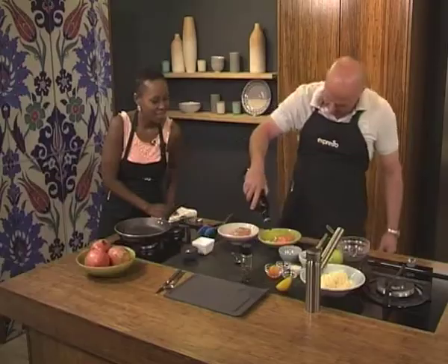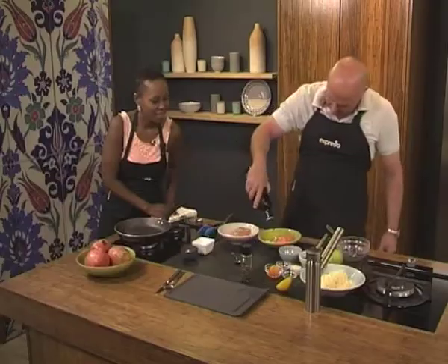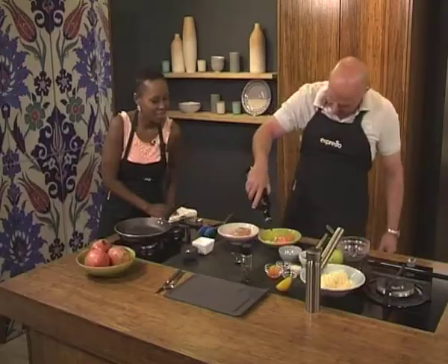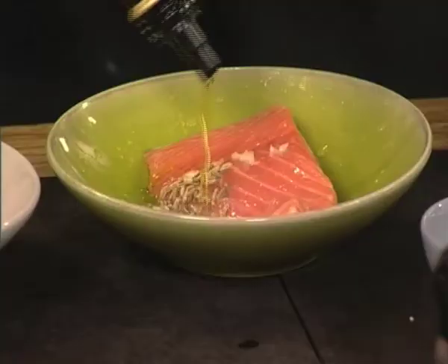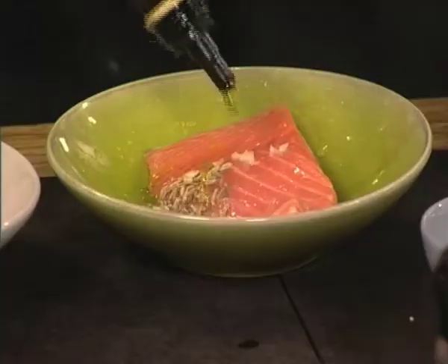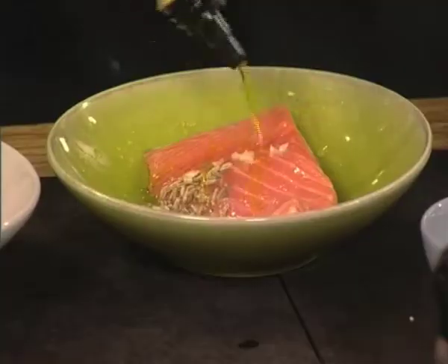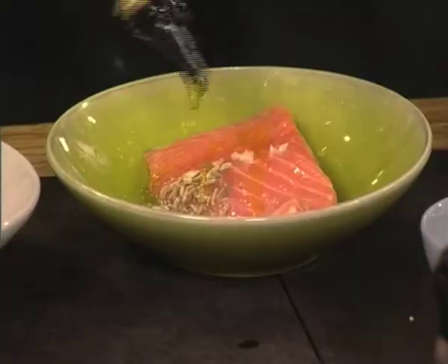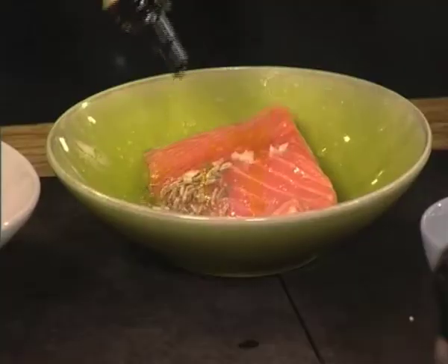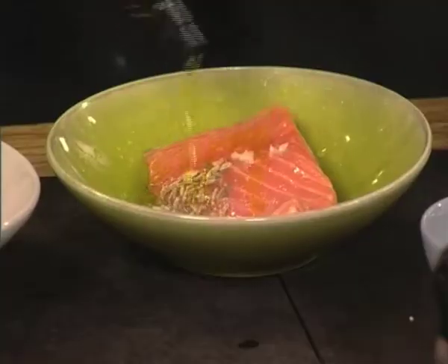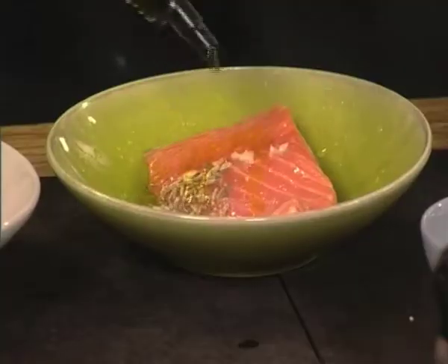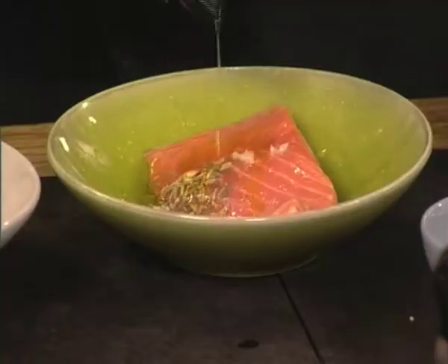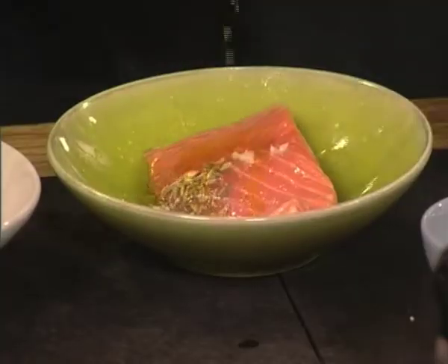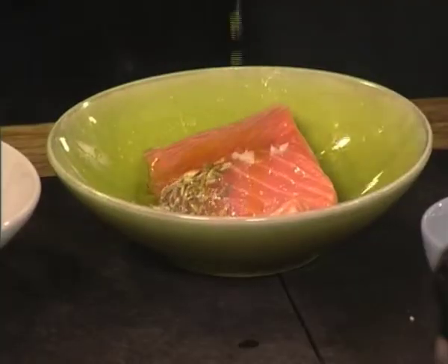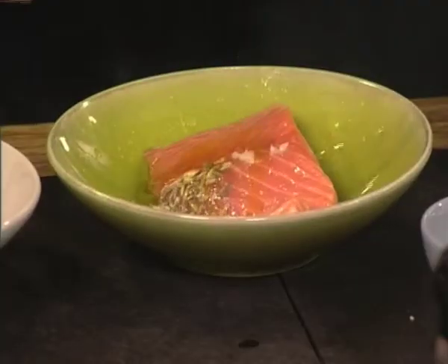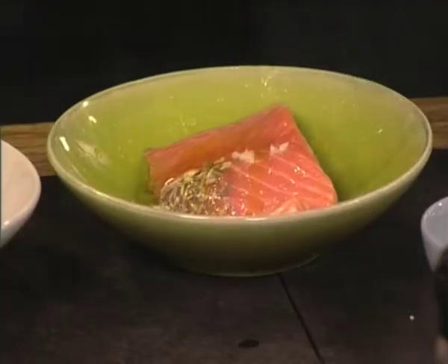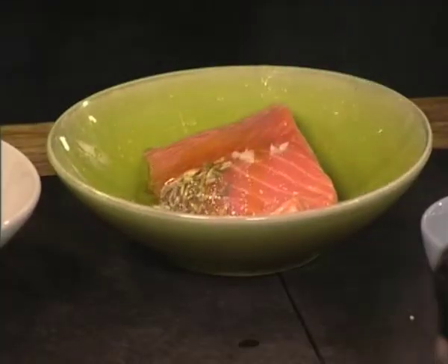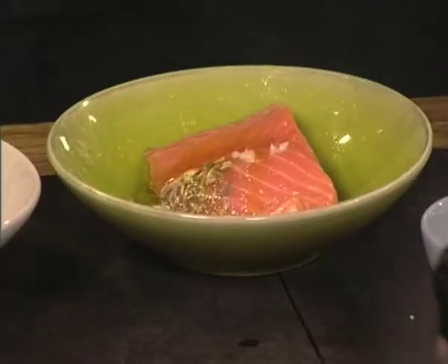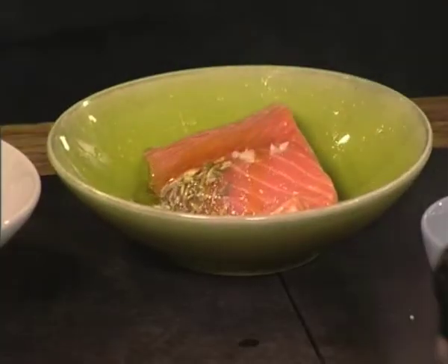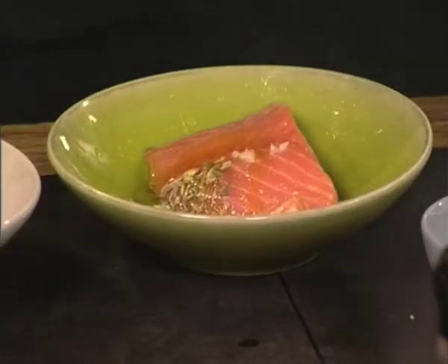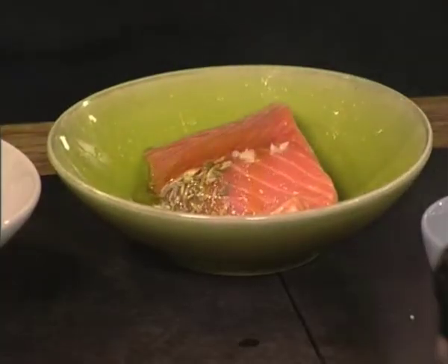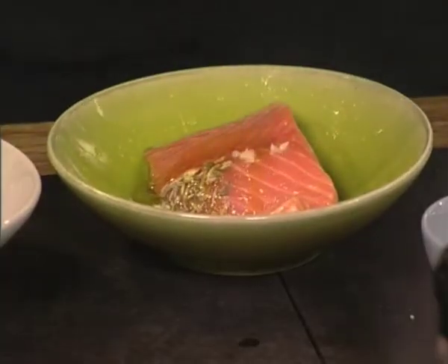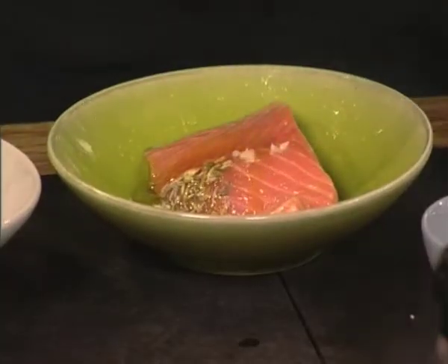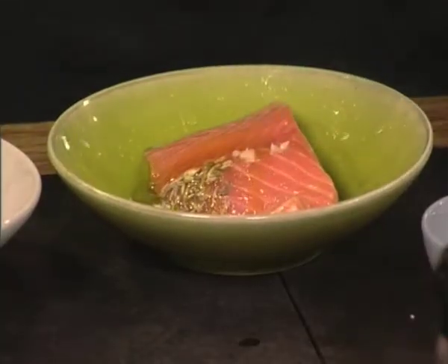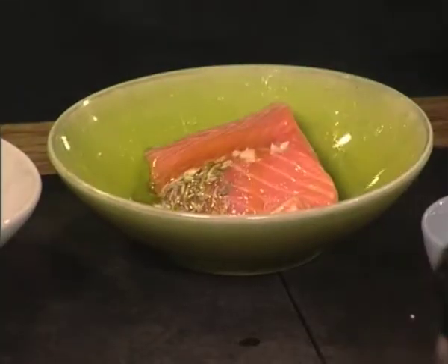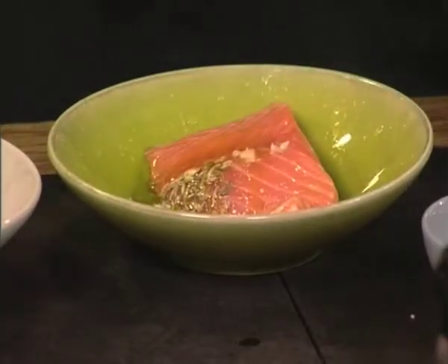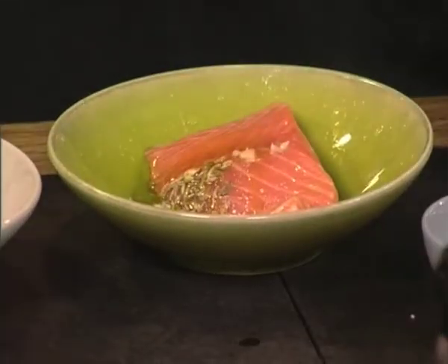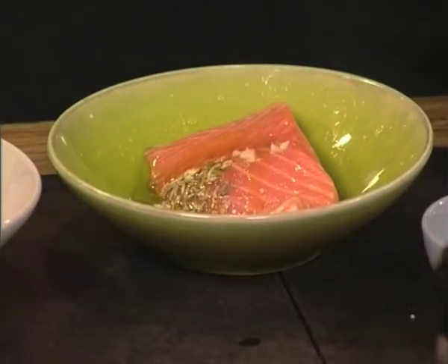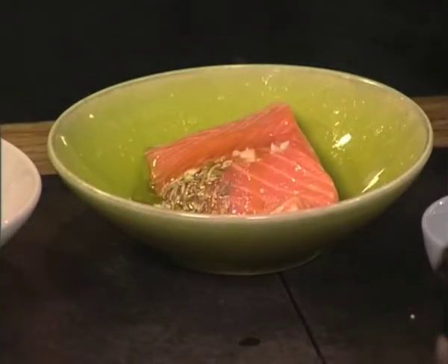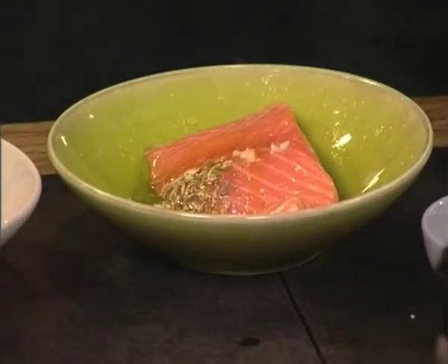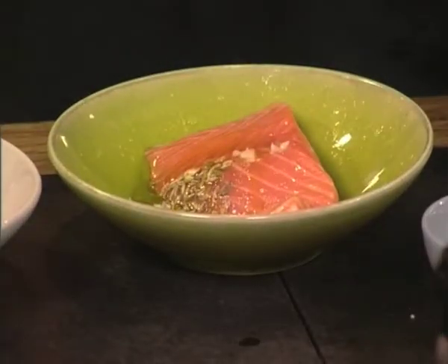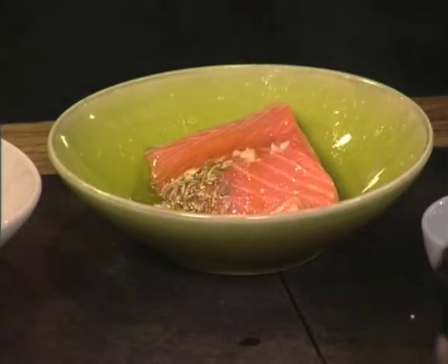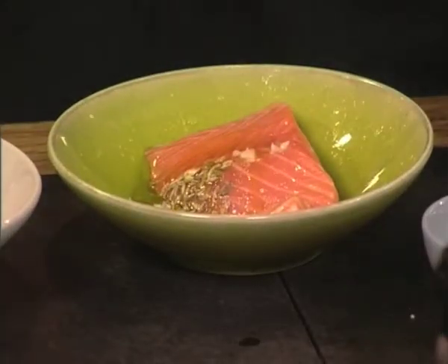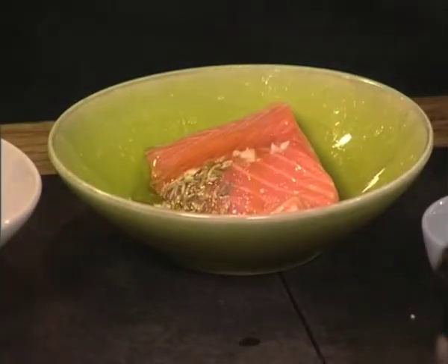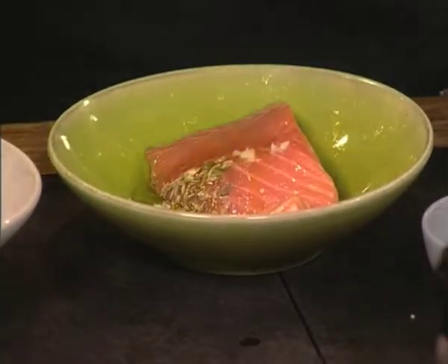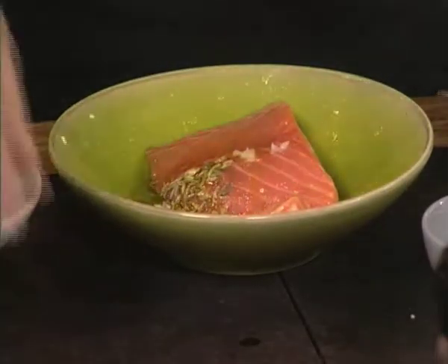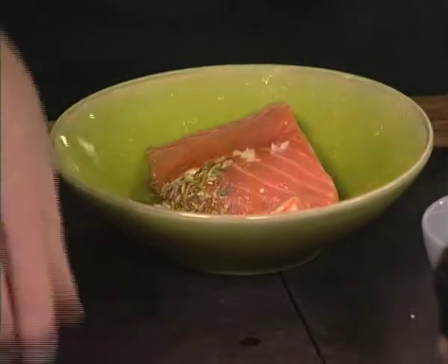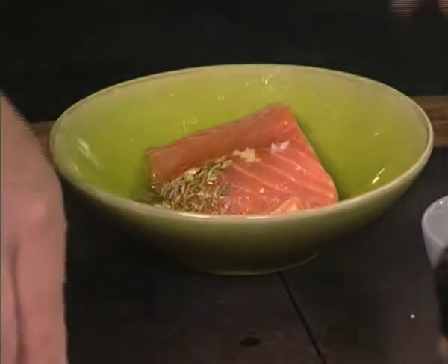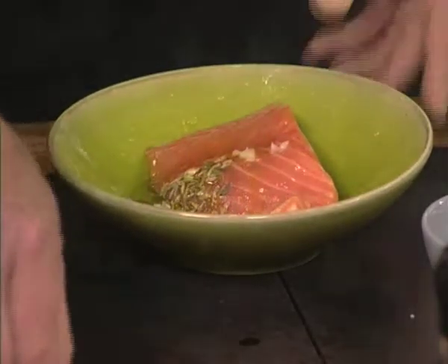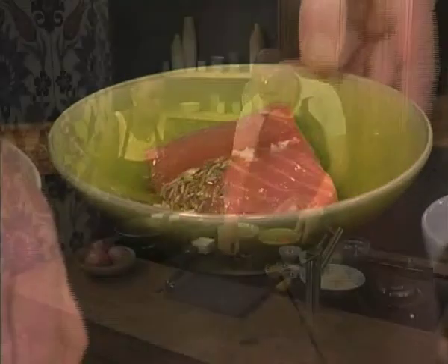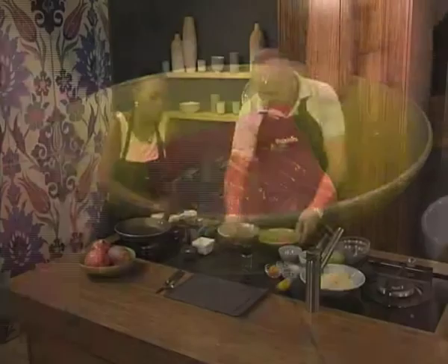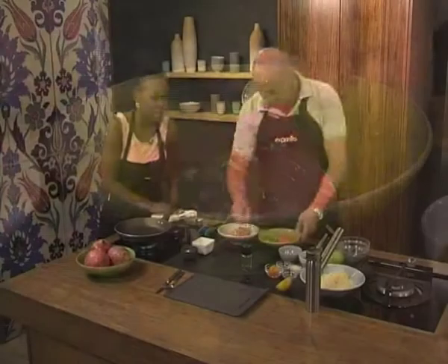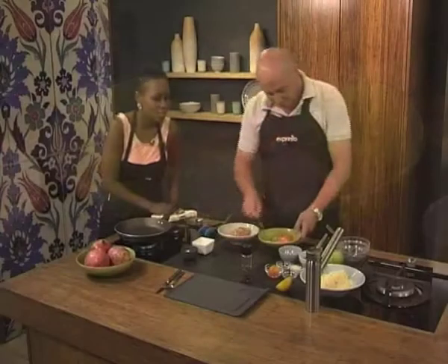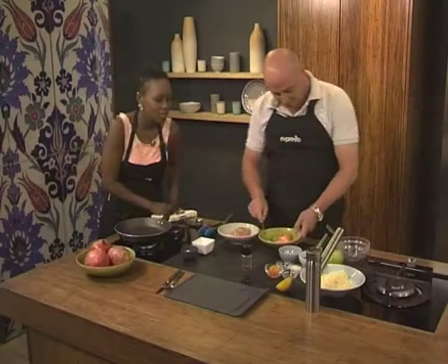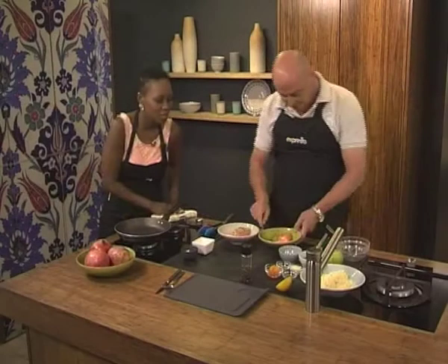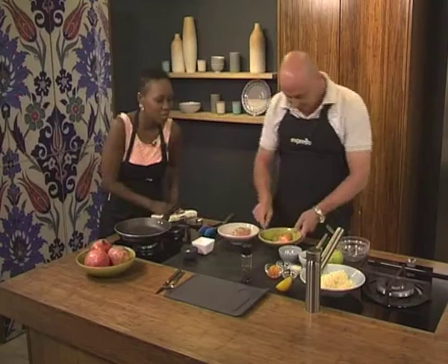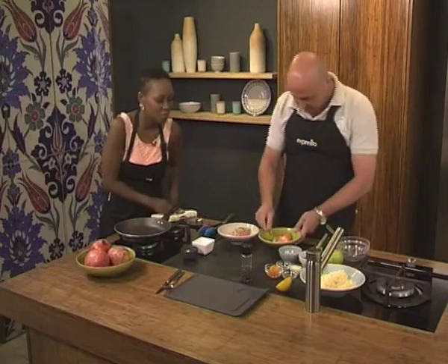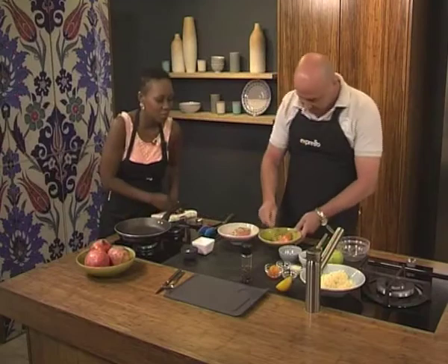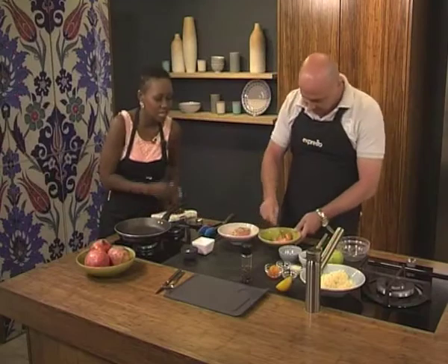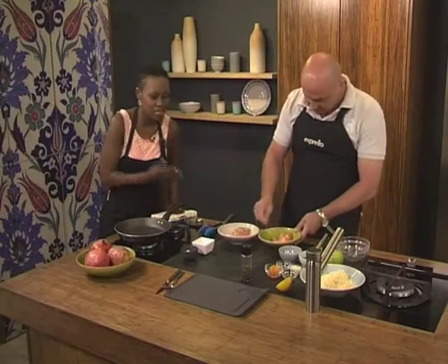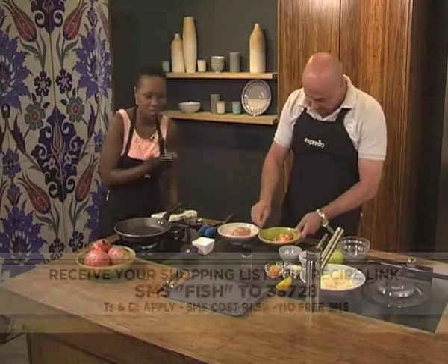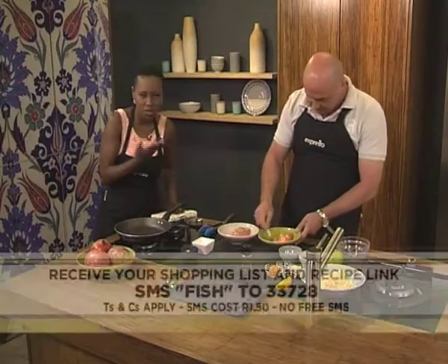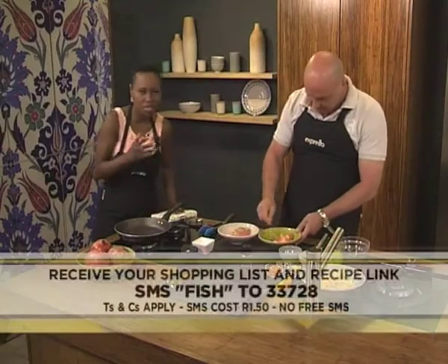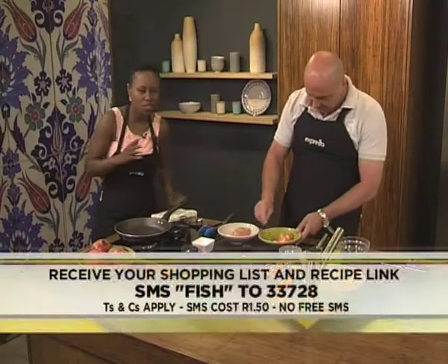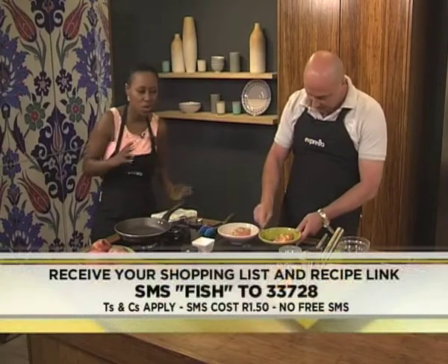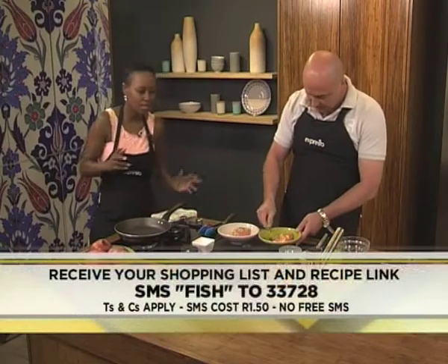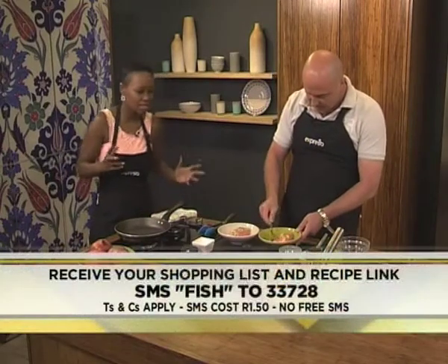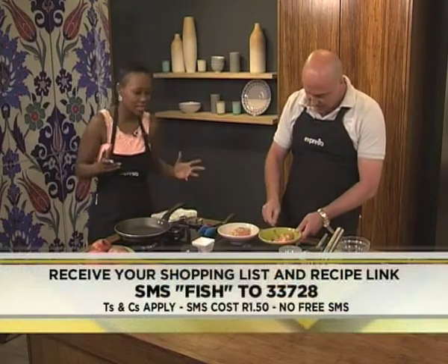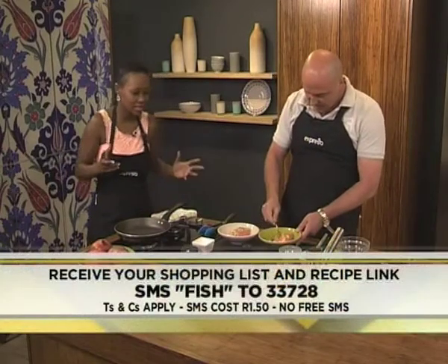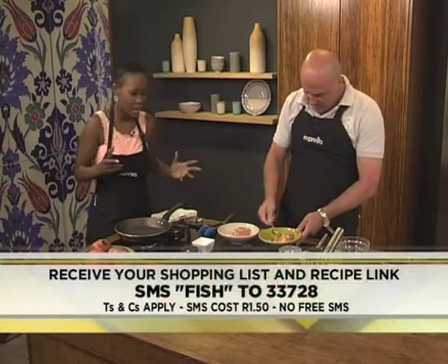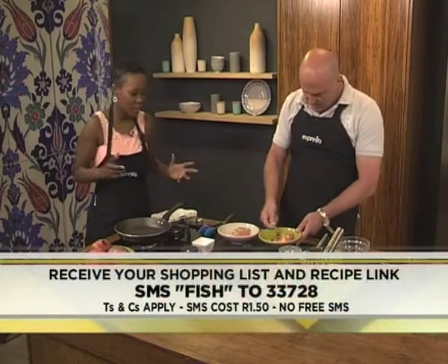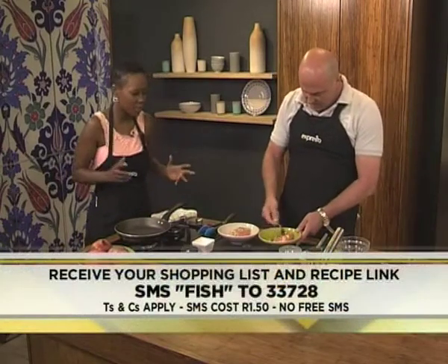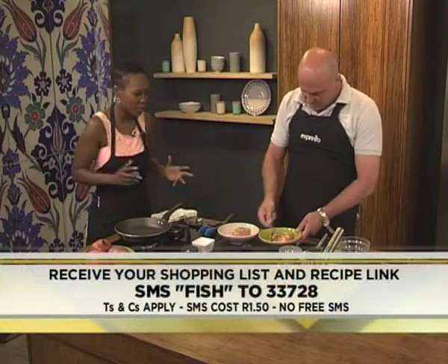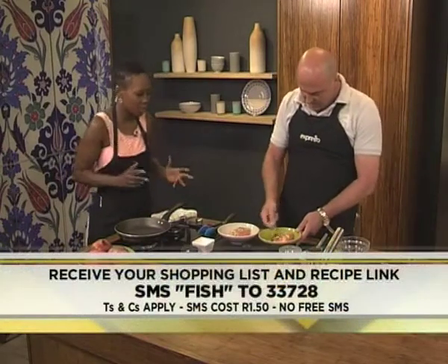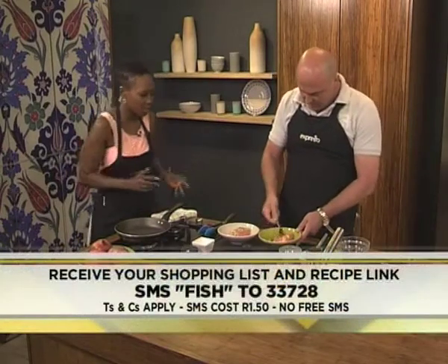That's fairly easy. Our keyword for this morning is fish — Fish 233728 — if you want to recreate this recipe. But let's first get started and see how he makes this.